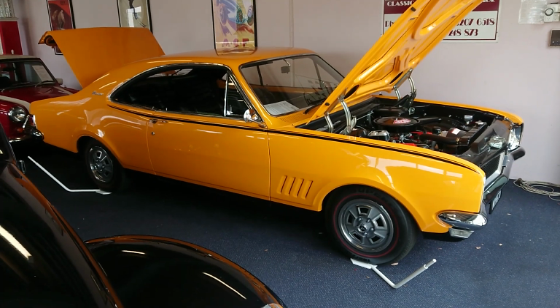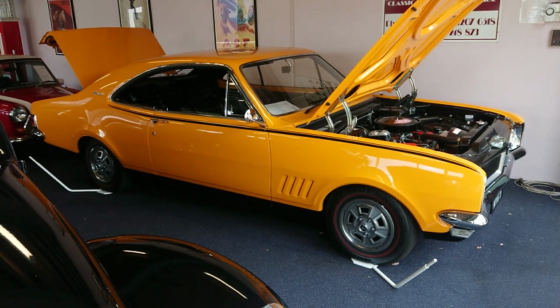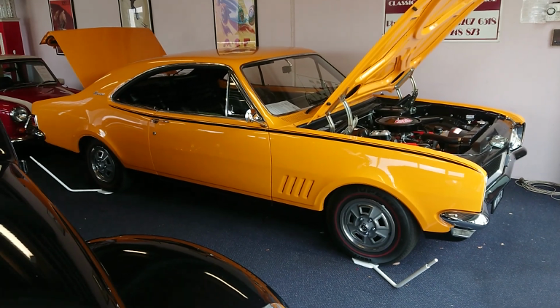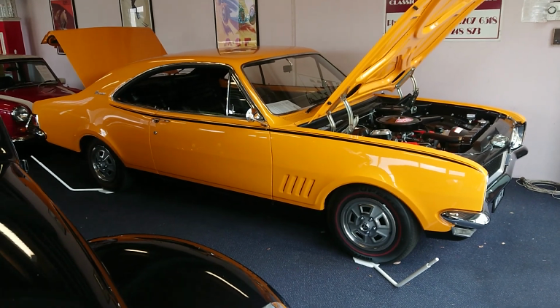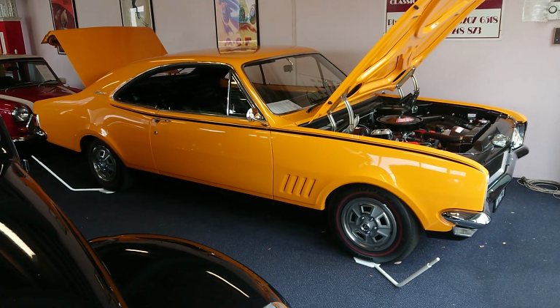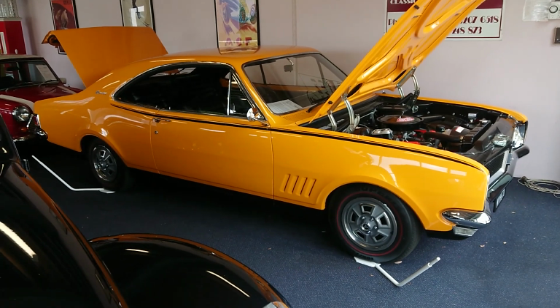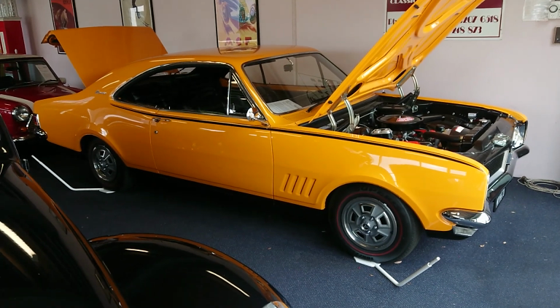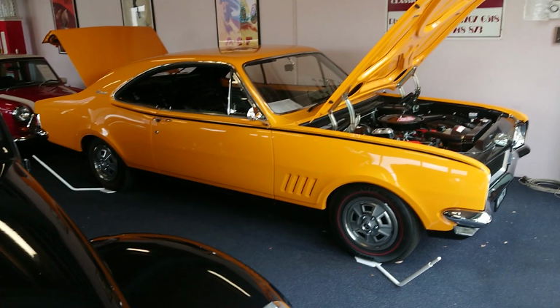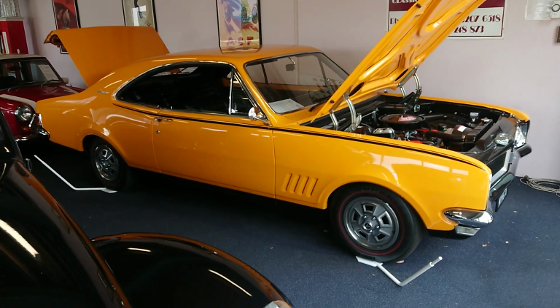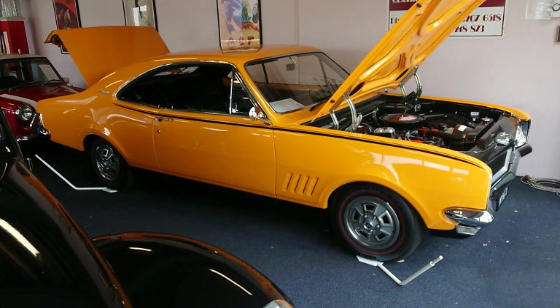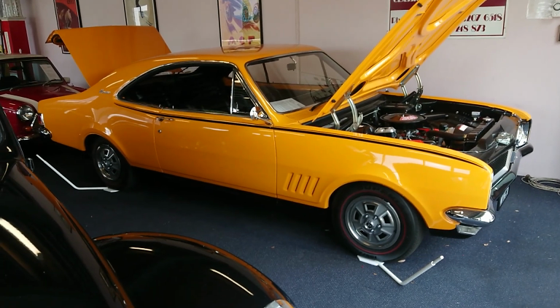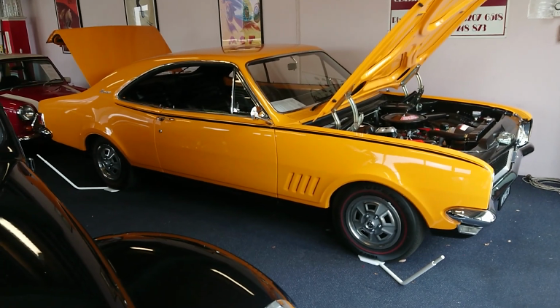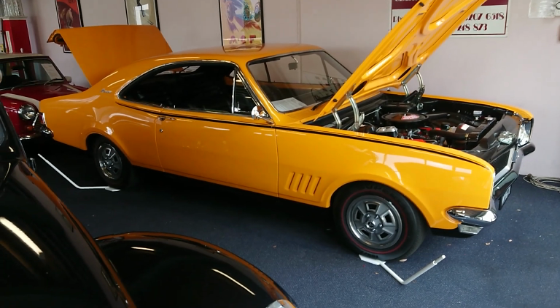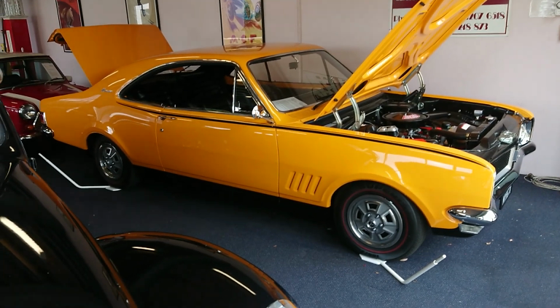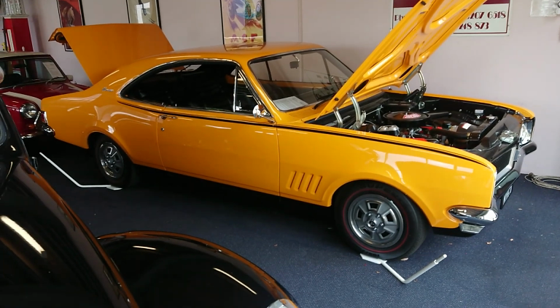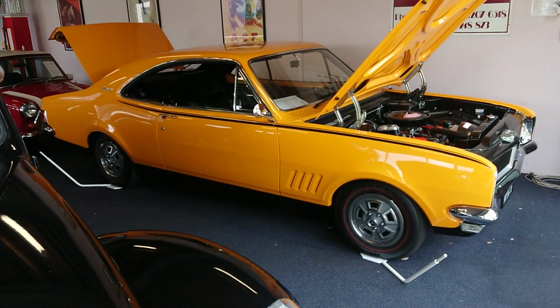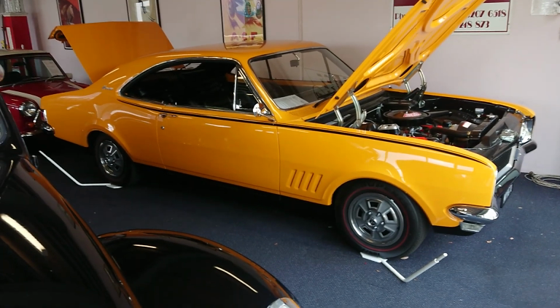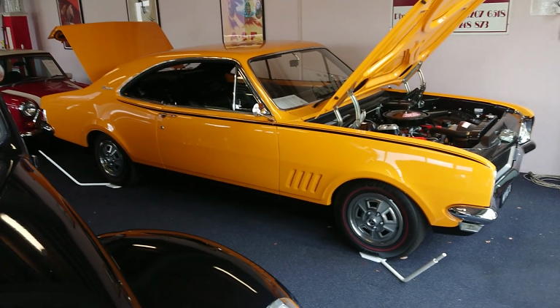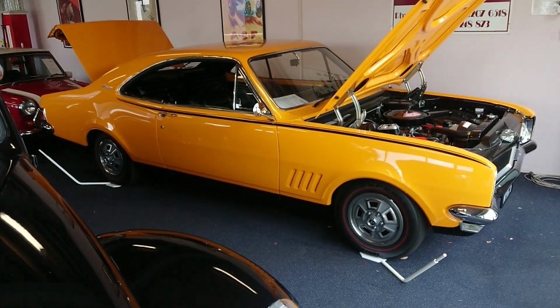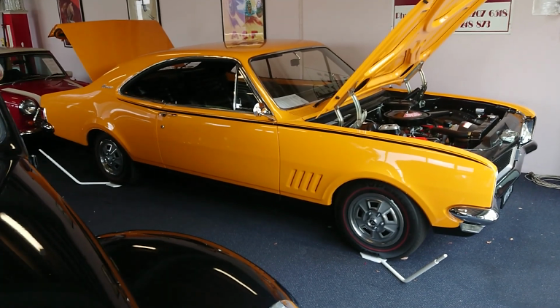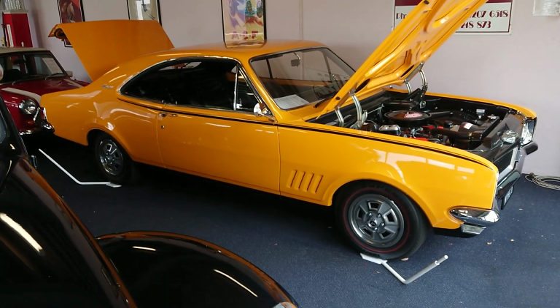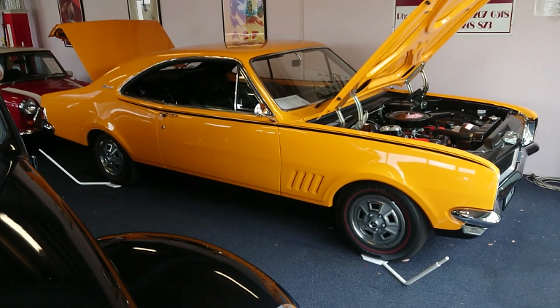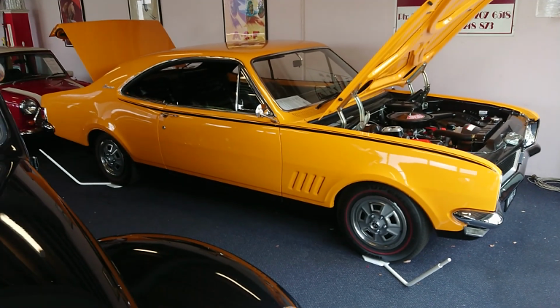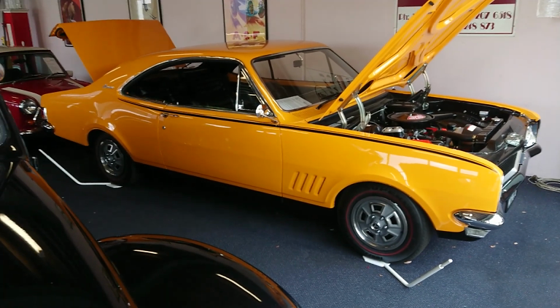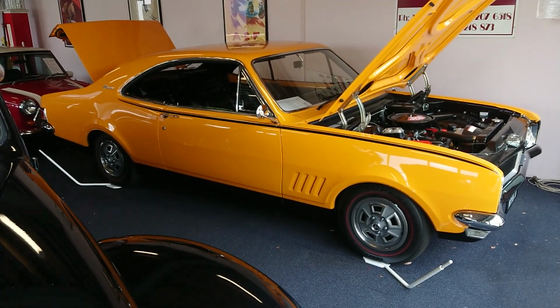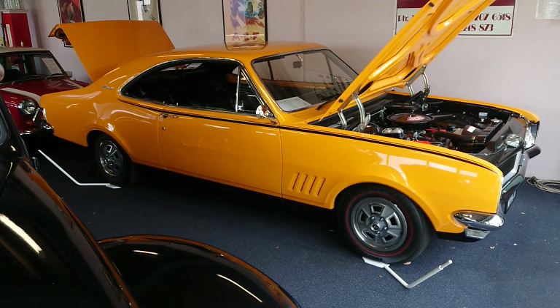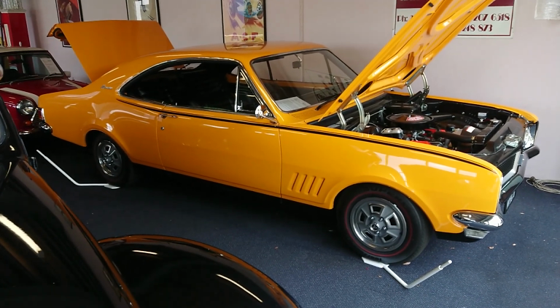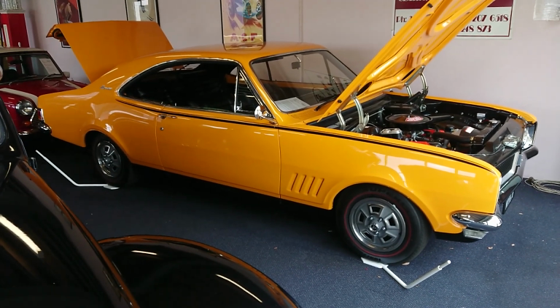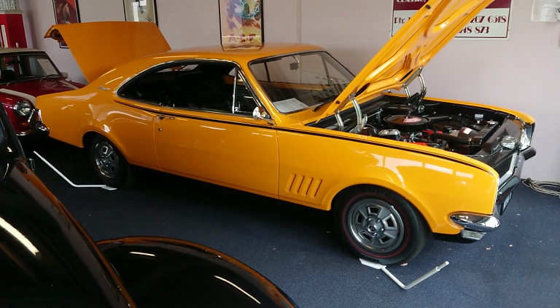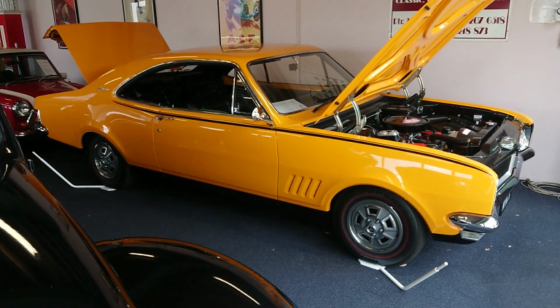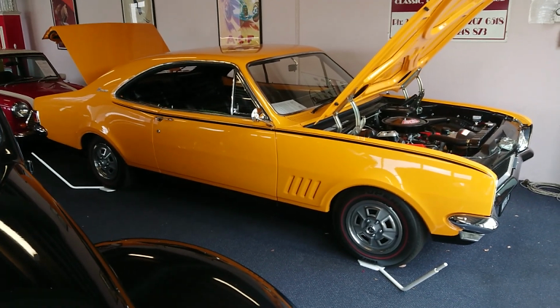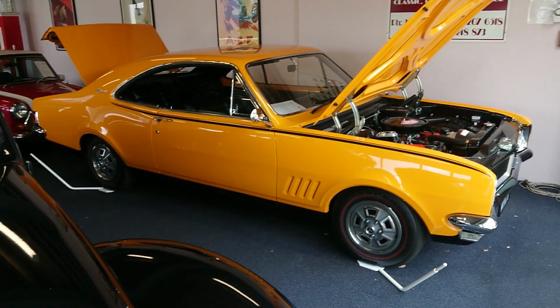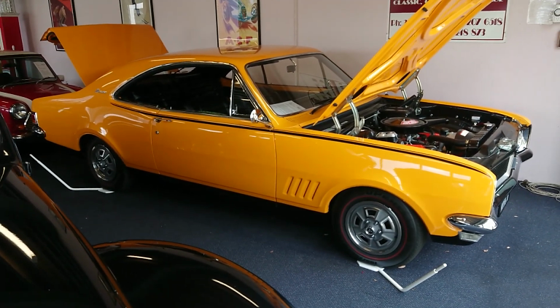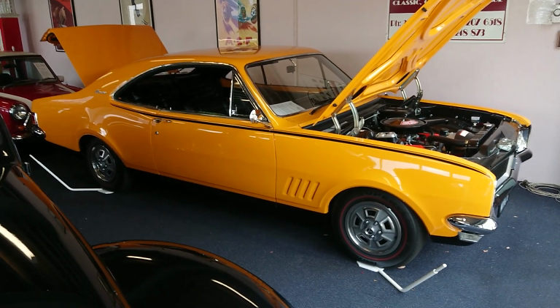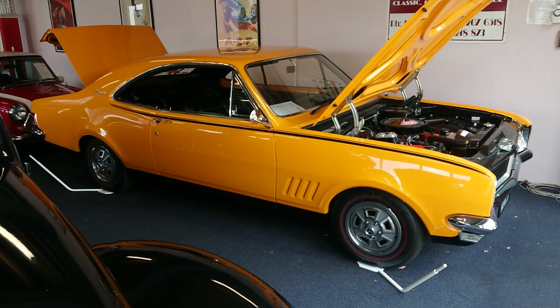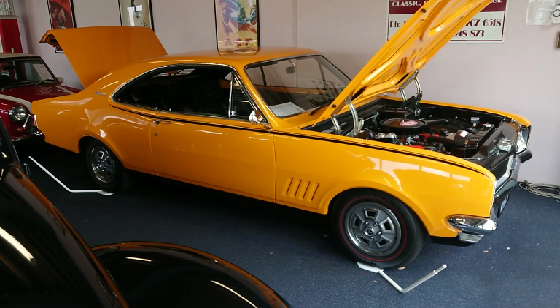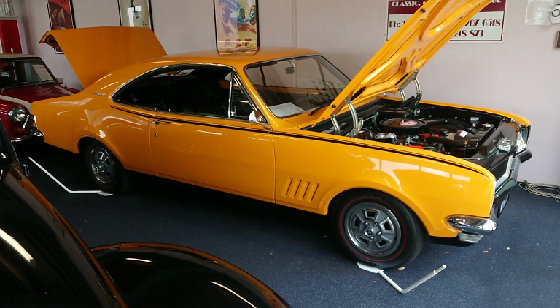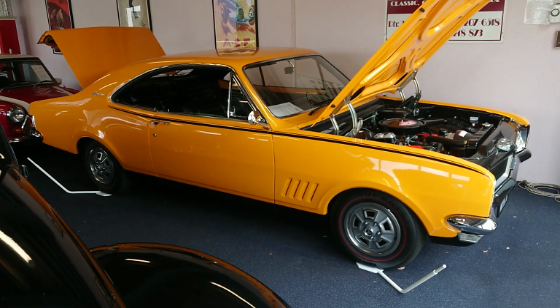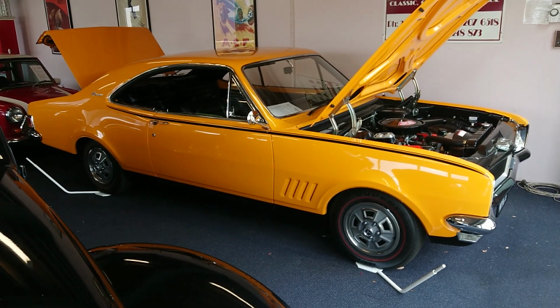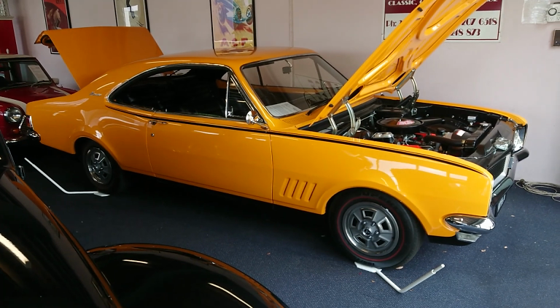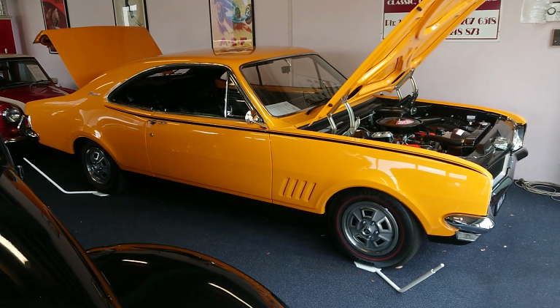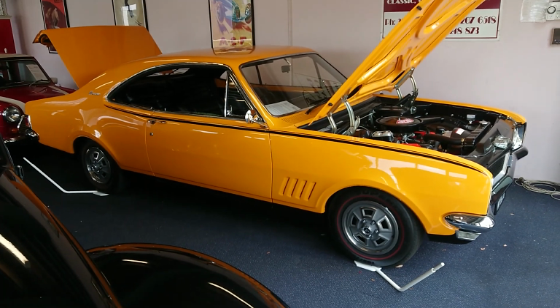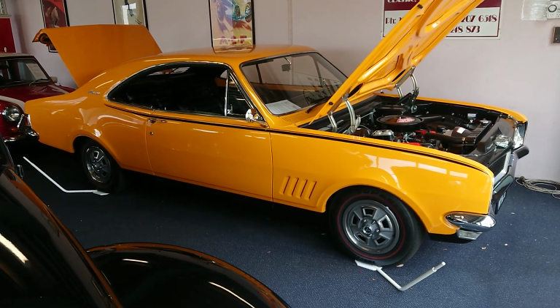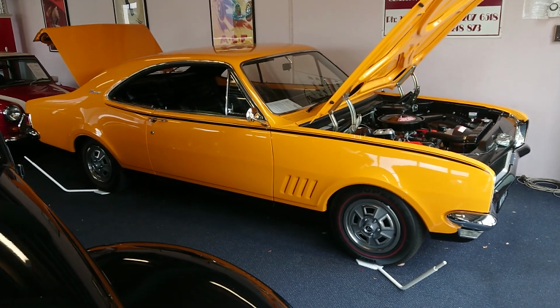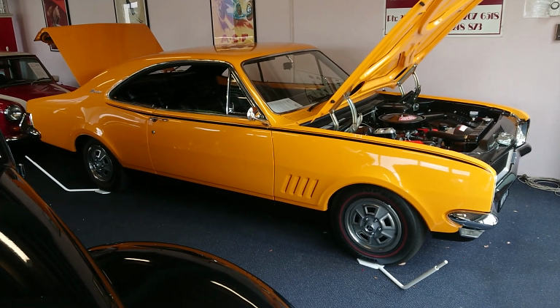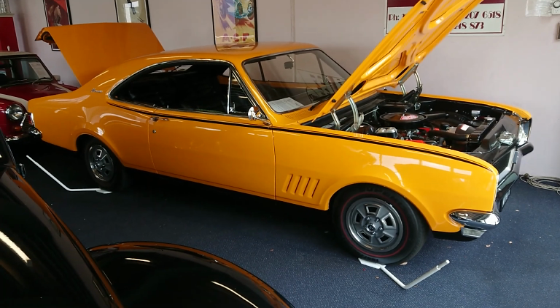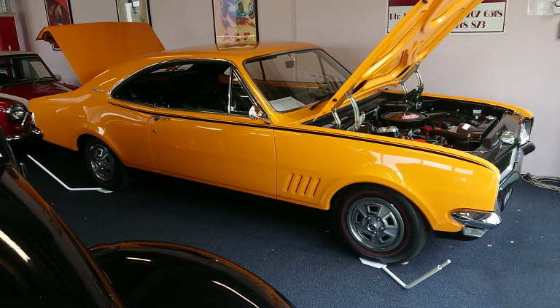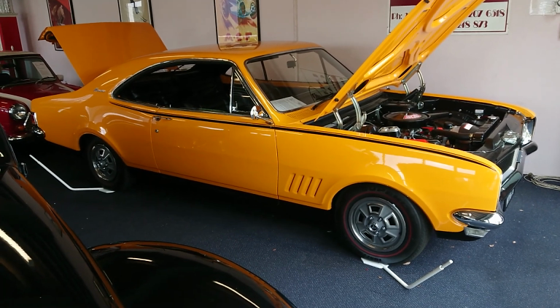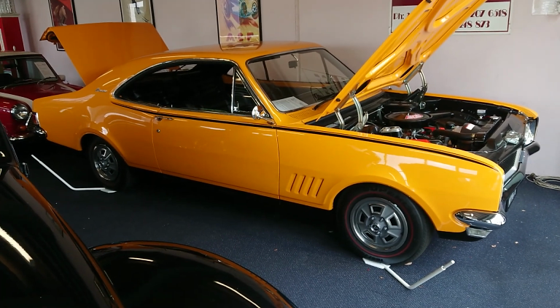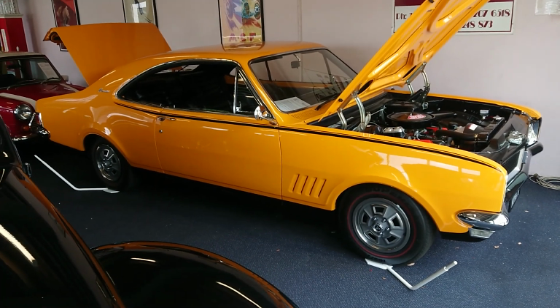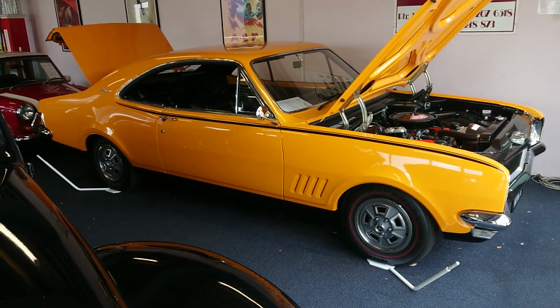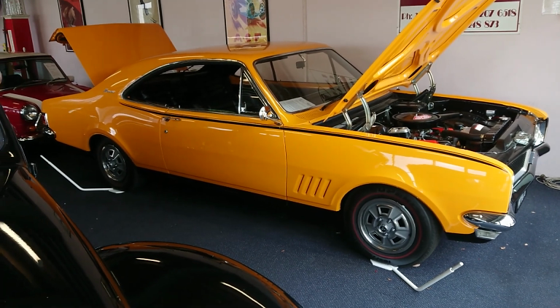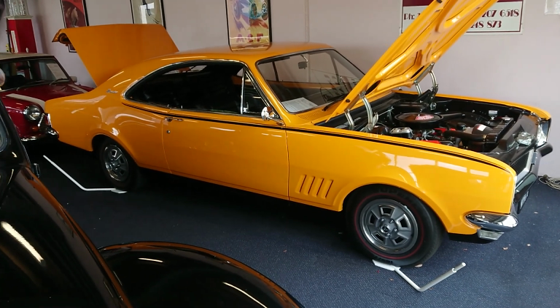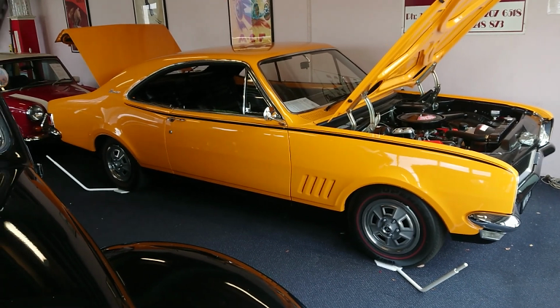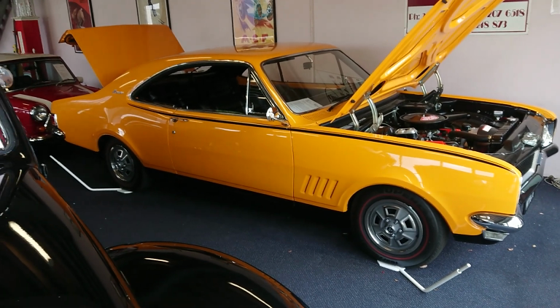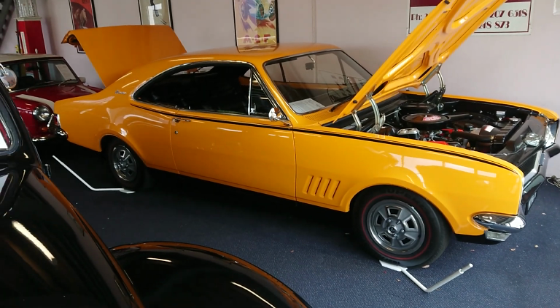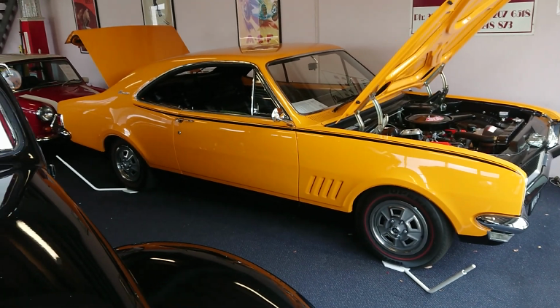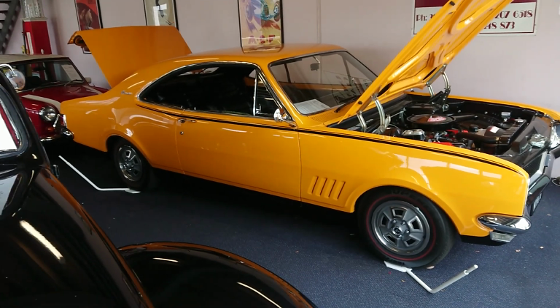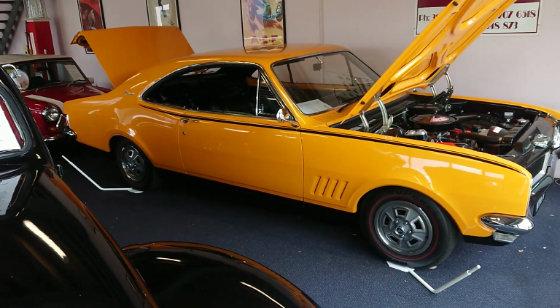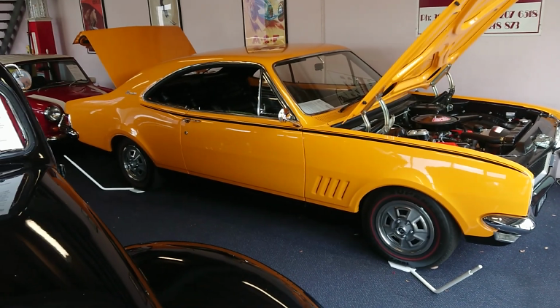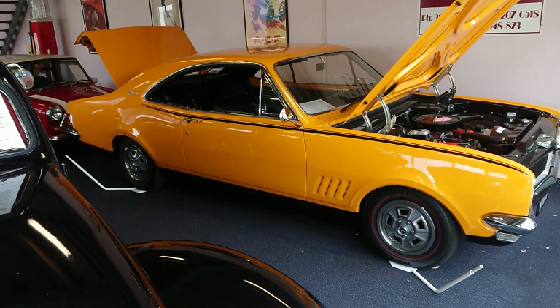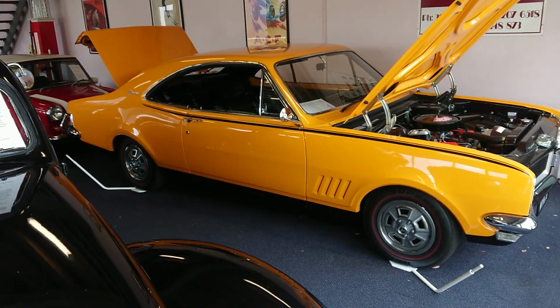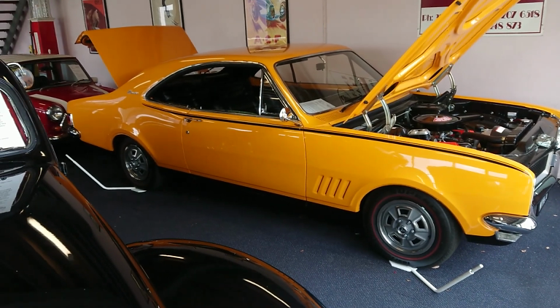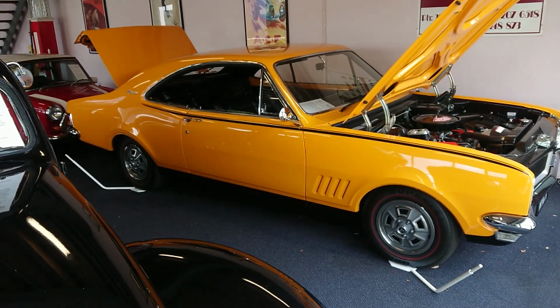Hi guys, Lockyer here from Undercover Cars at Capalaba. I wanted to give you a quick video today to show you our 1970 HG Monaro.